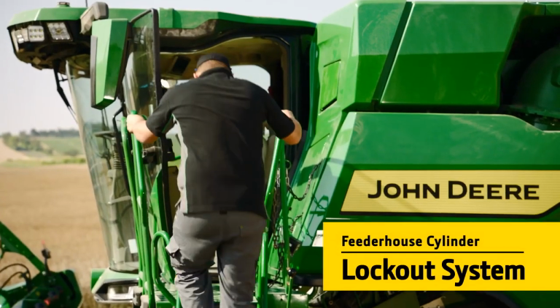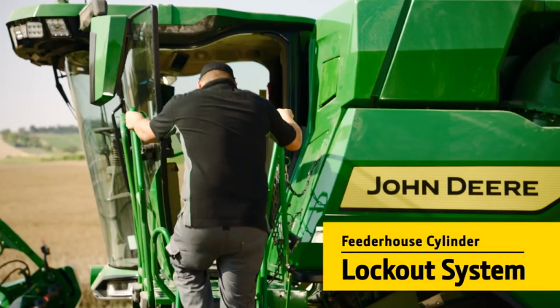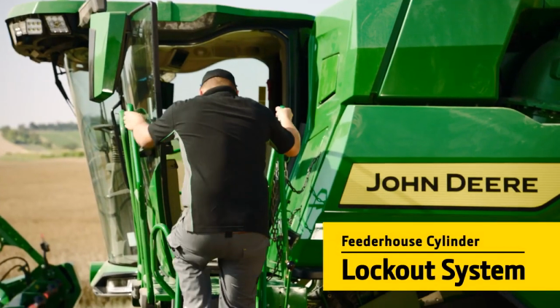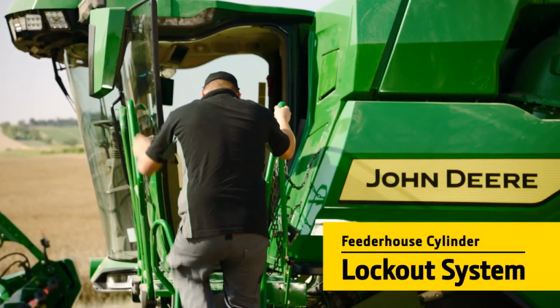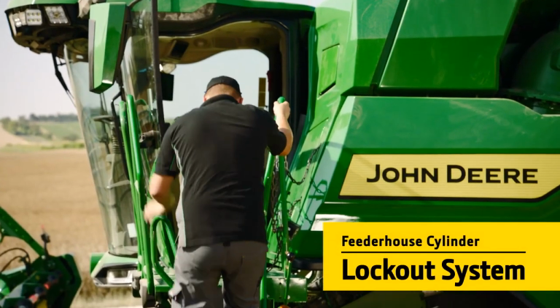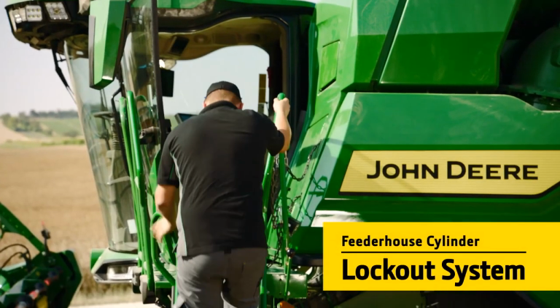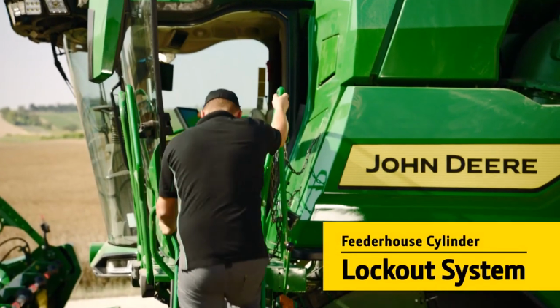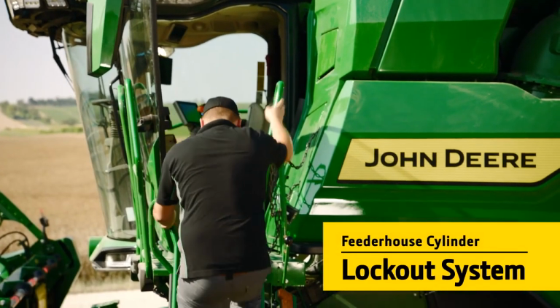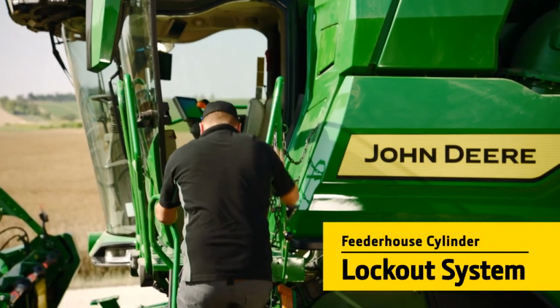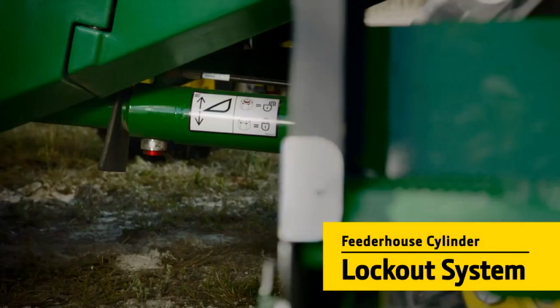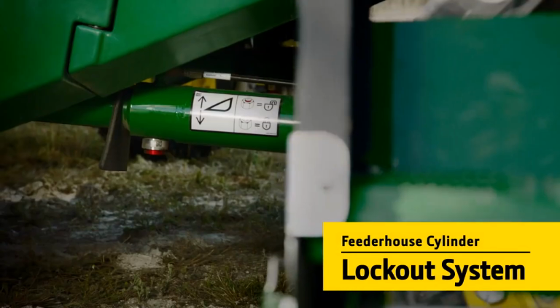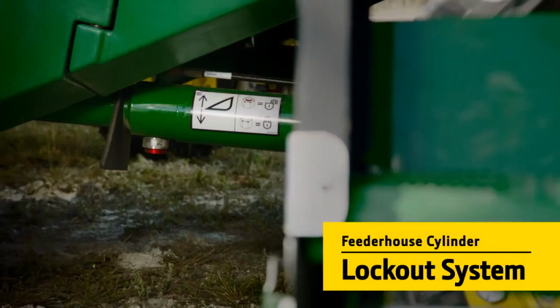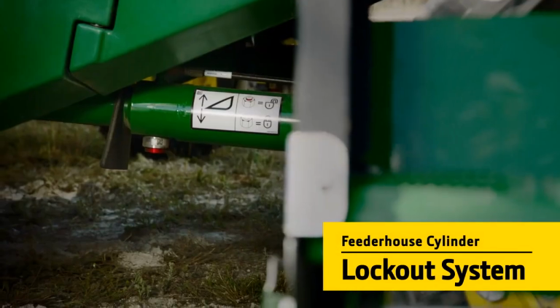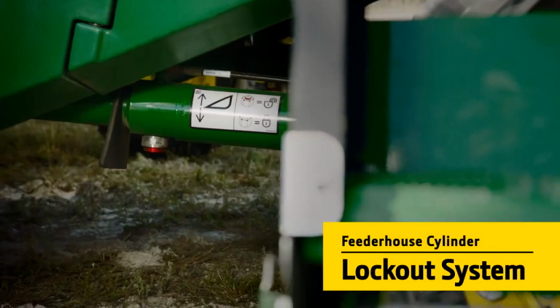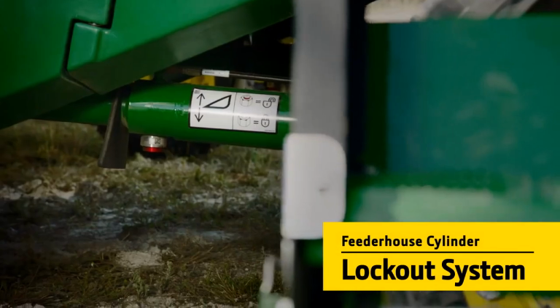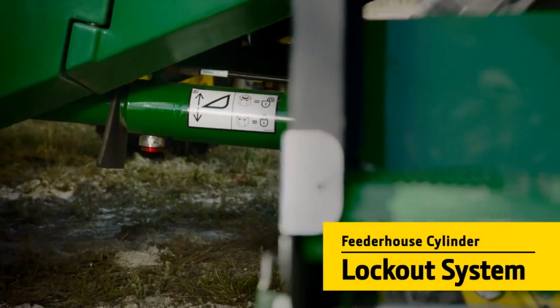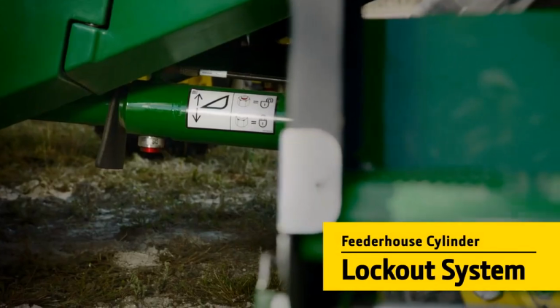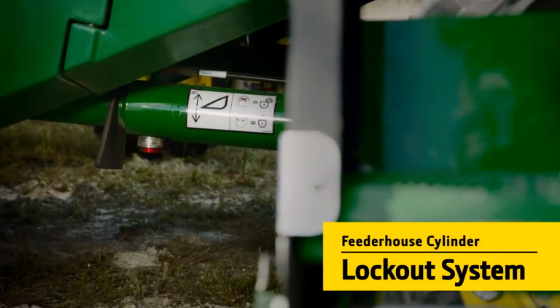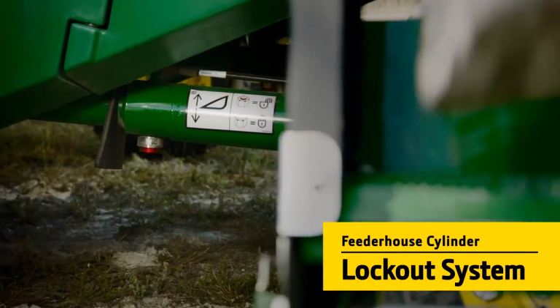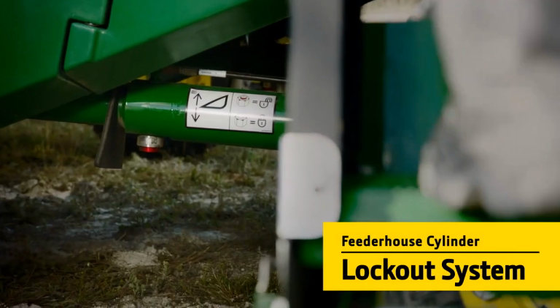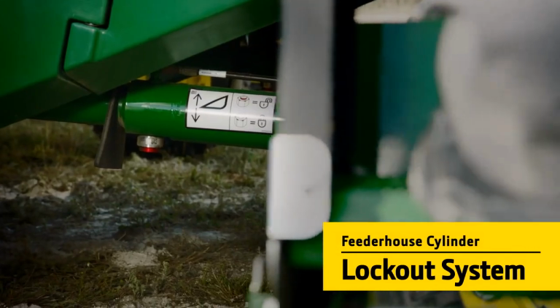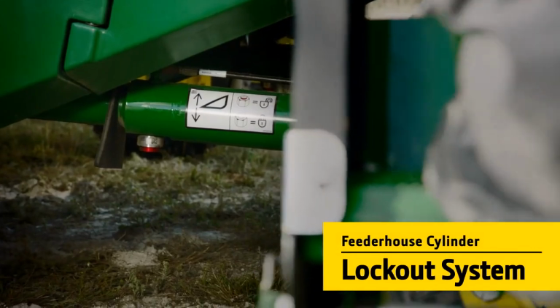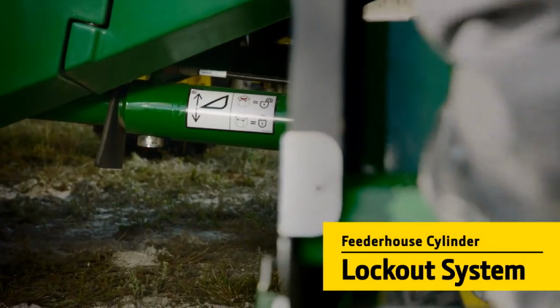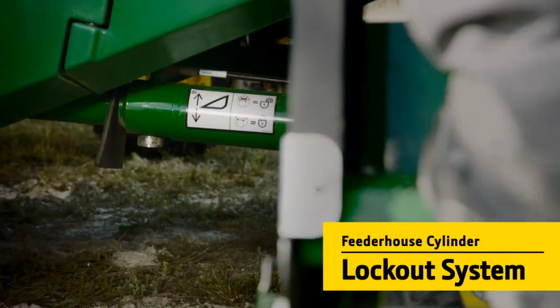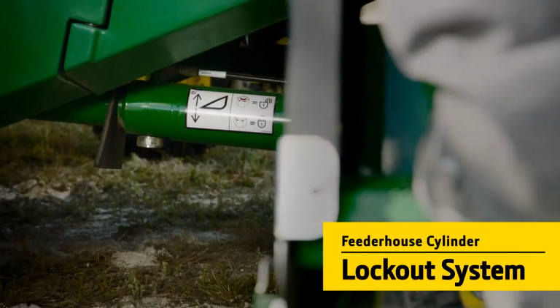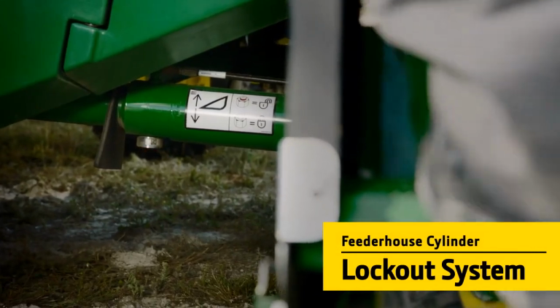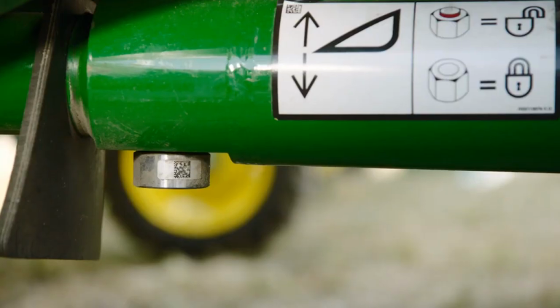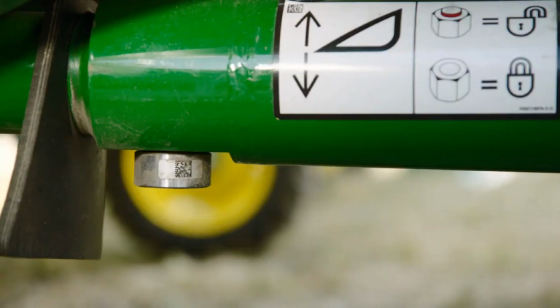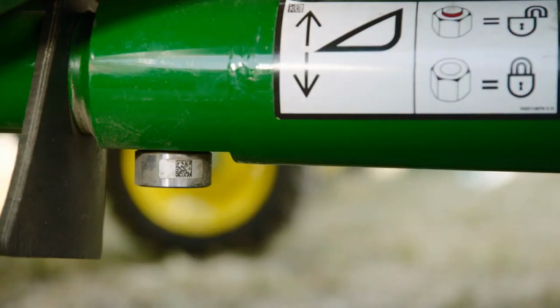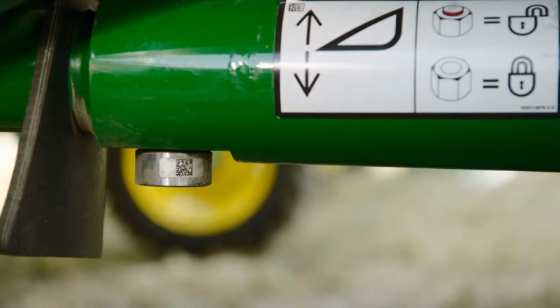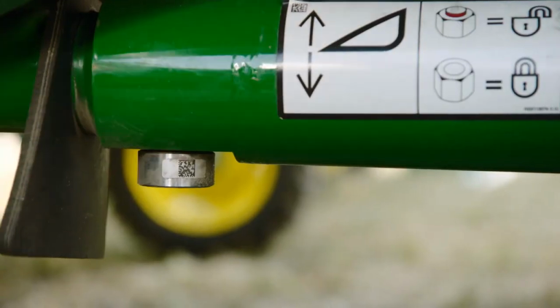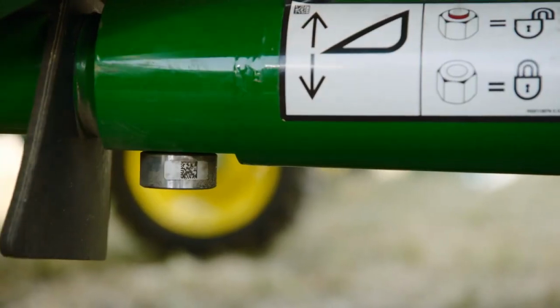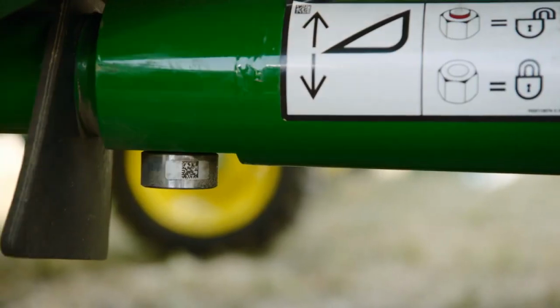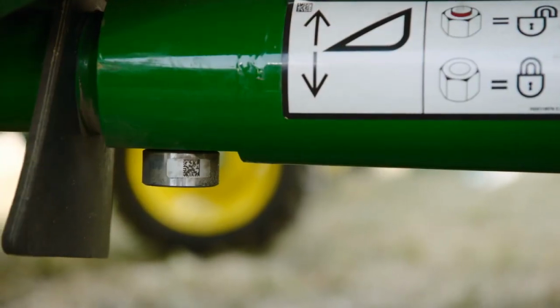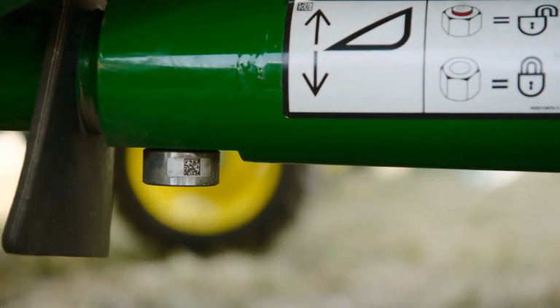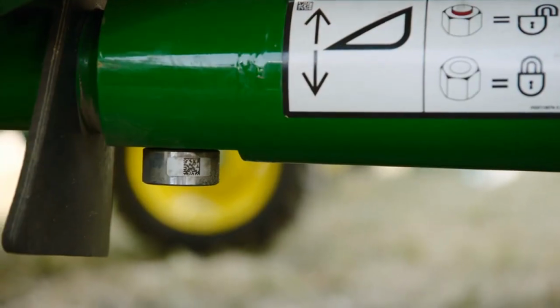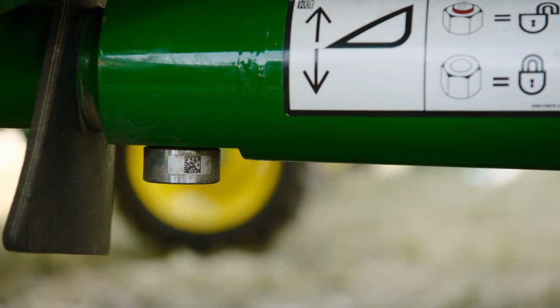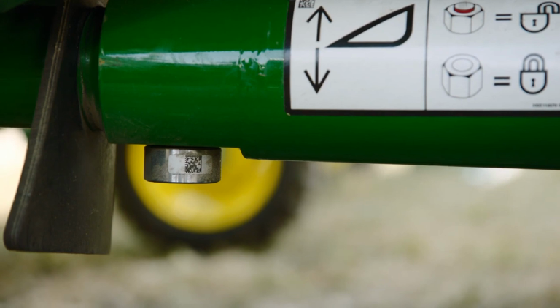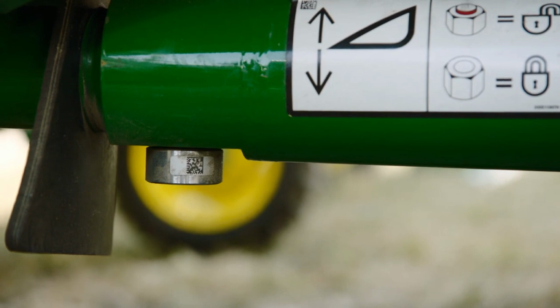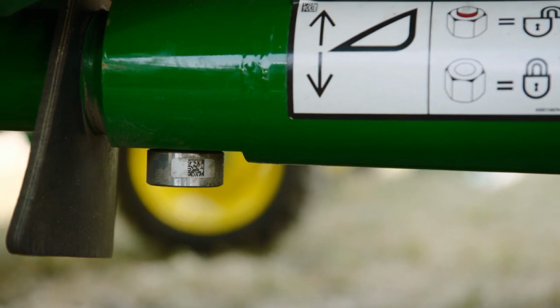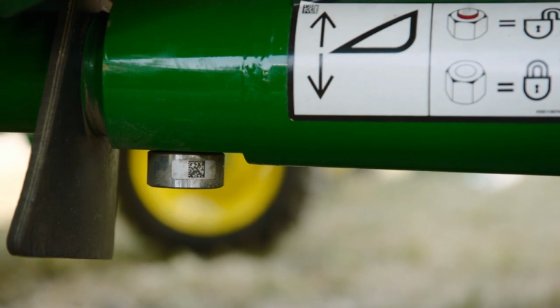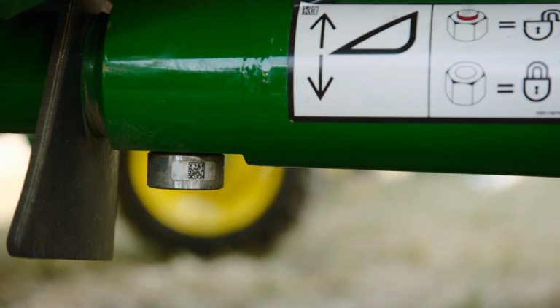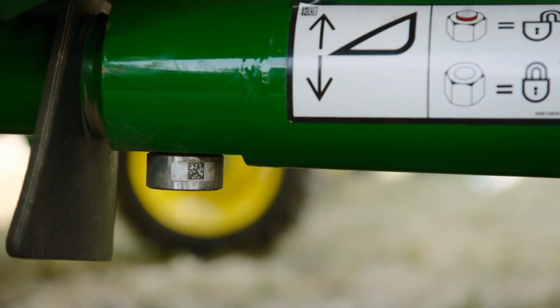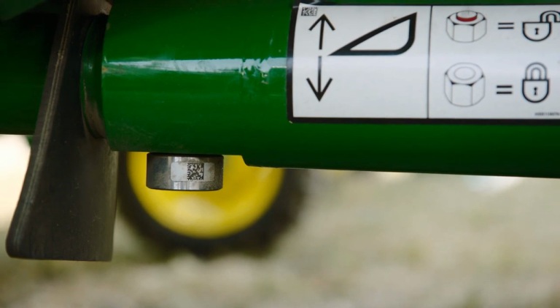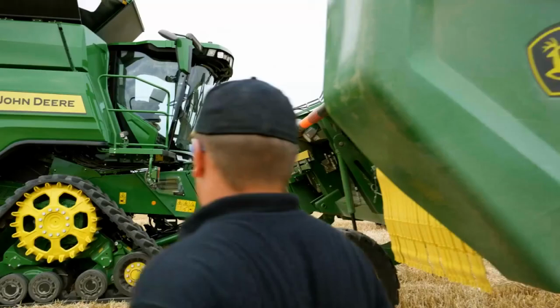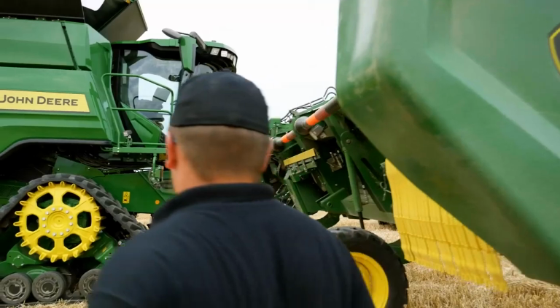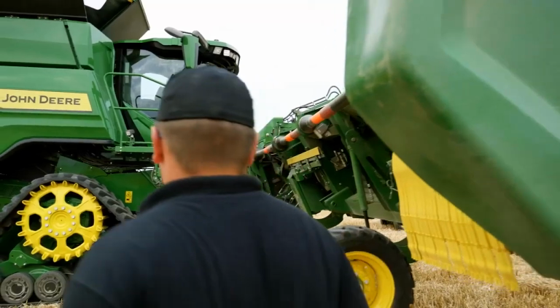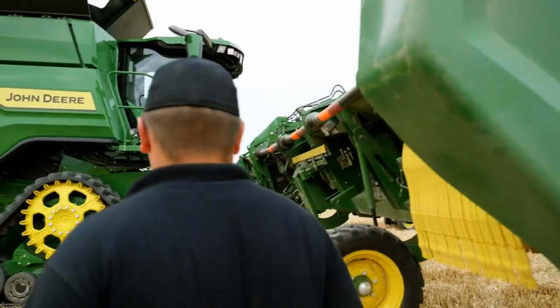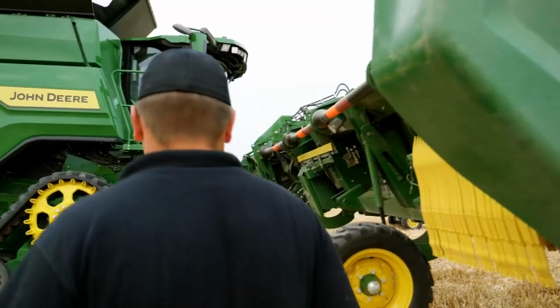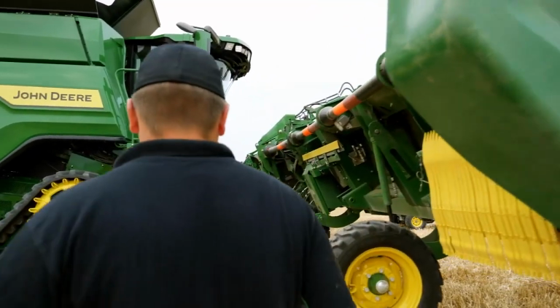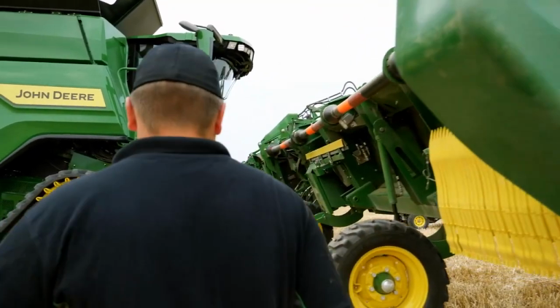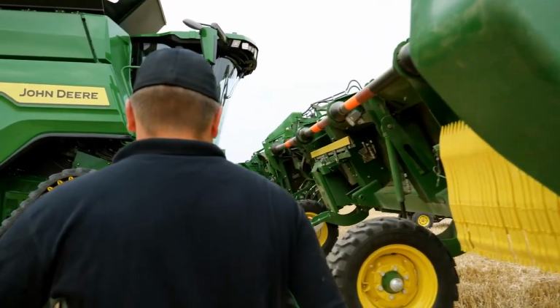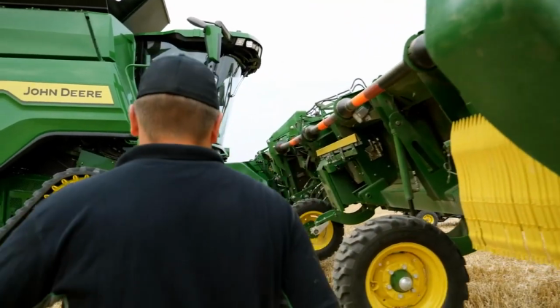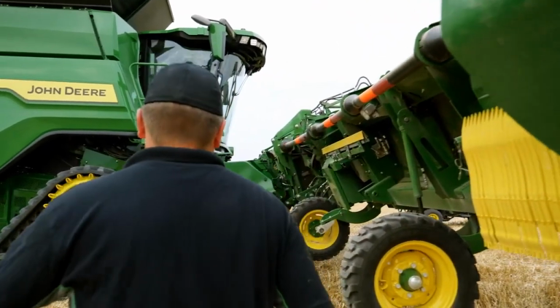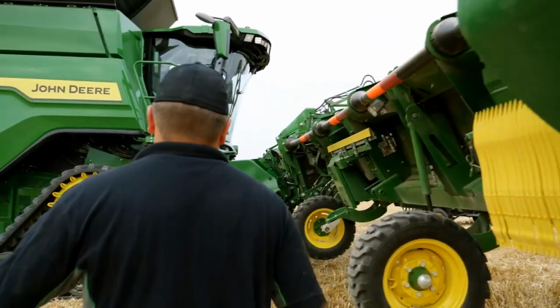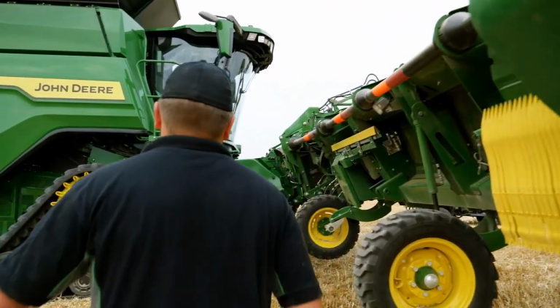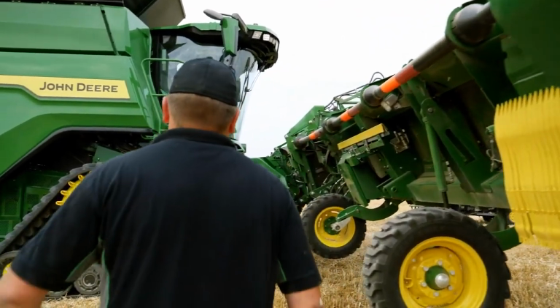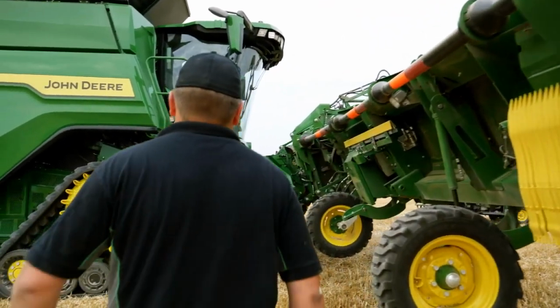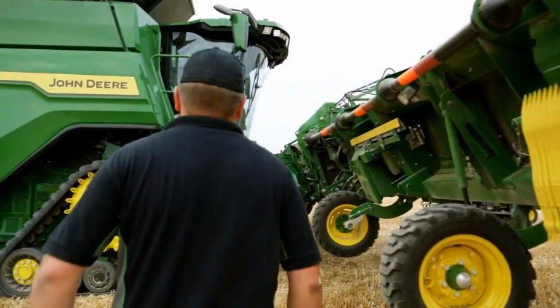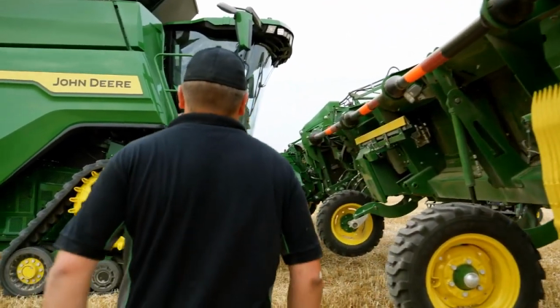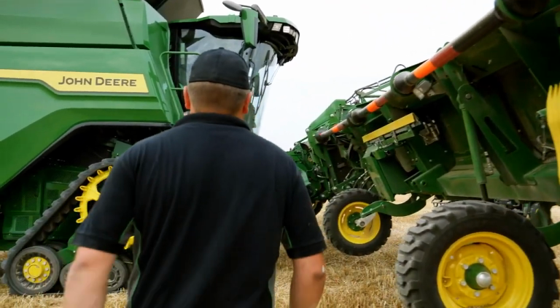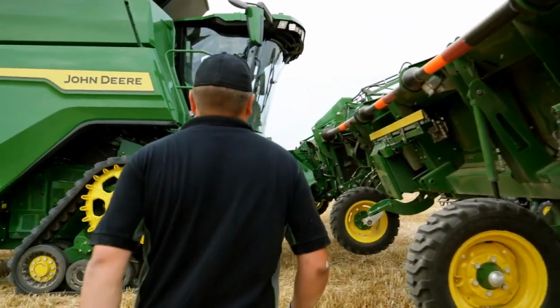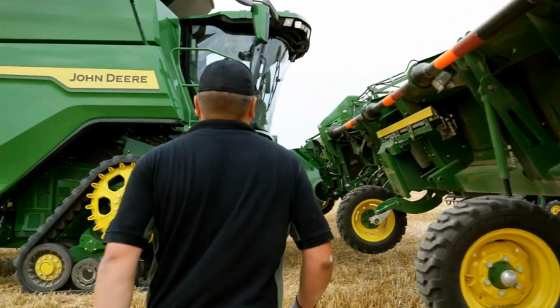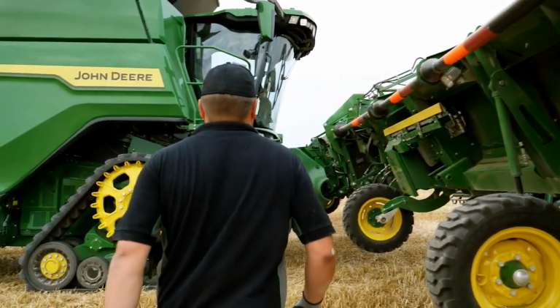The feeder house cylinder lockout system locks automatically in any position when the driver leaves the seat.